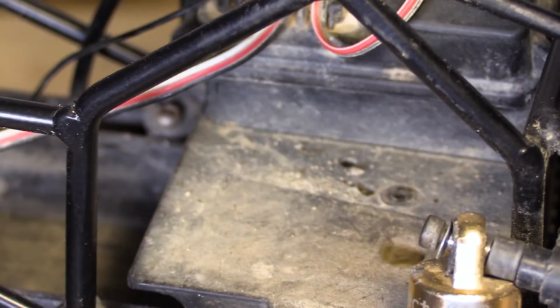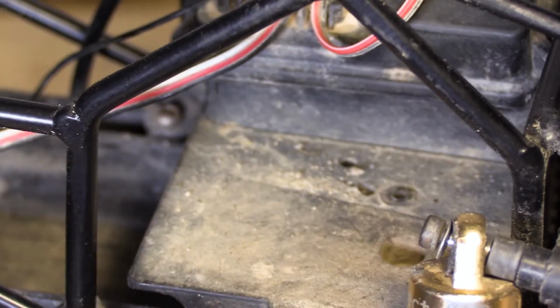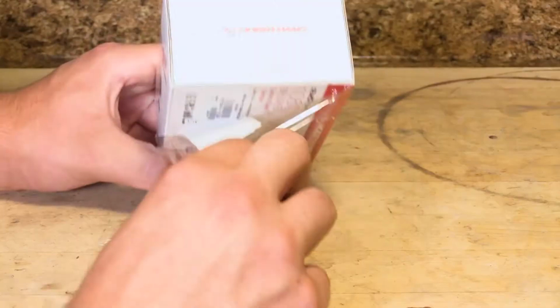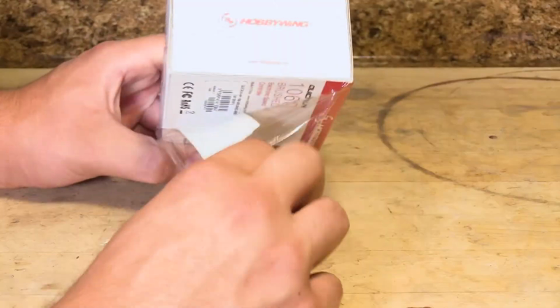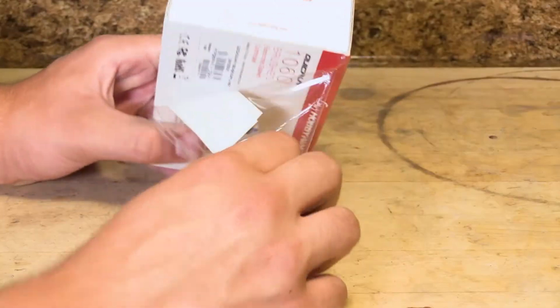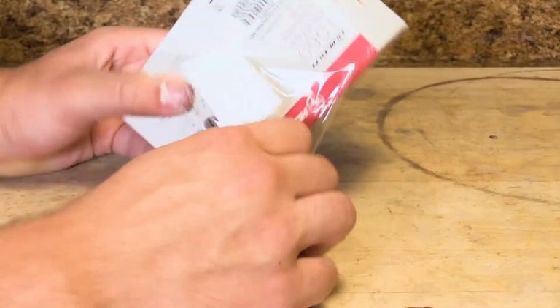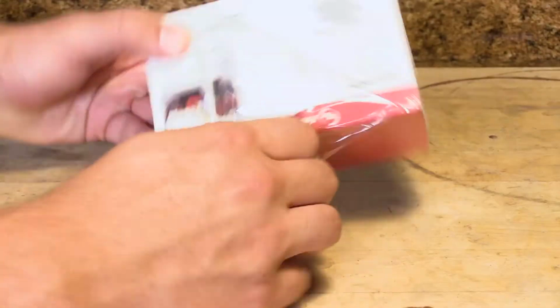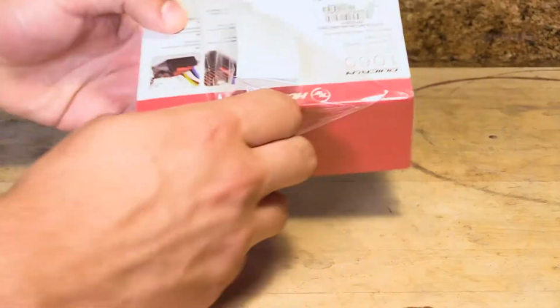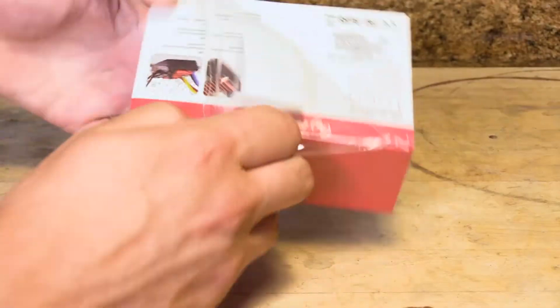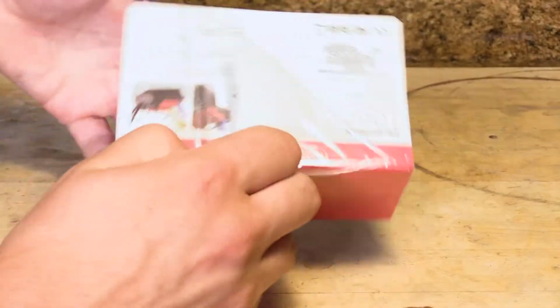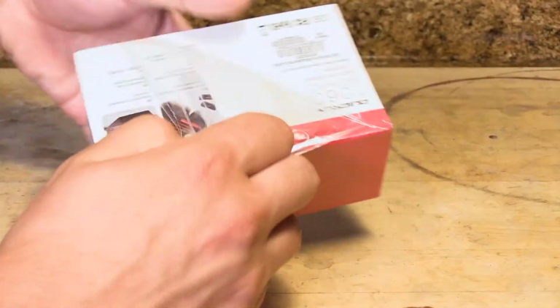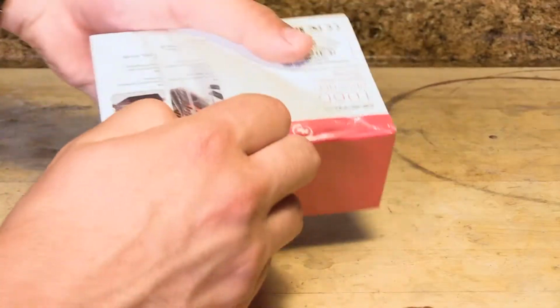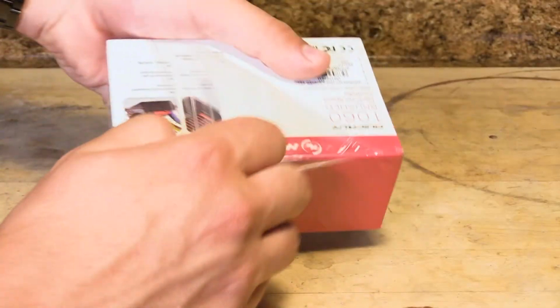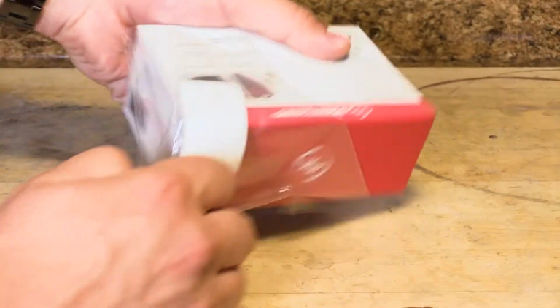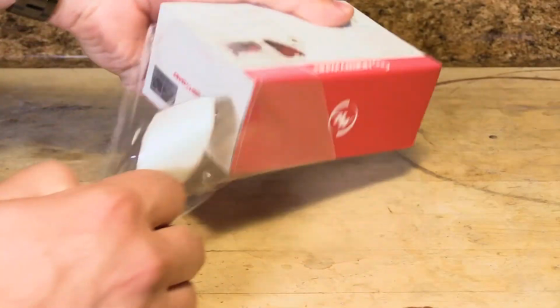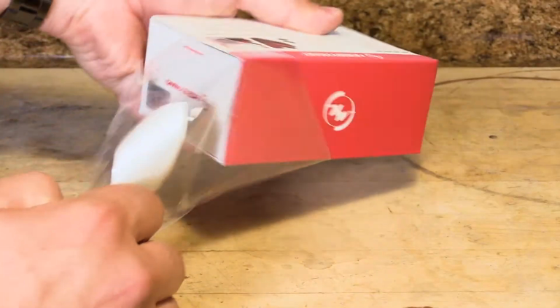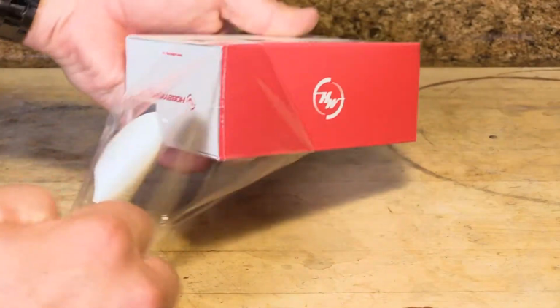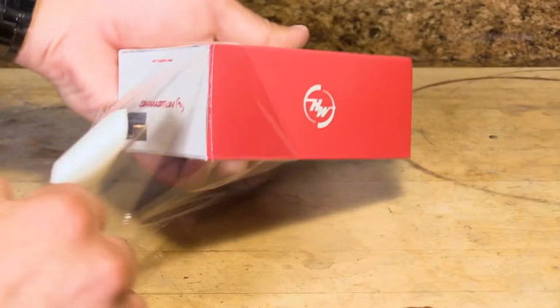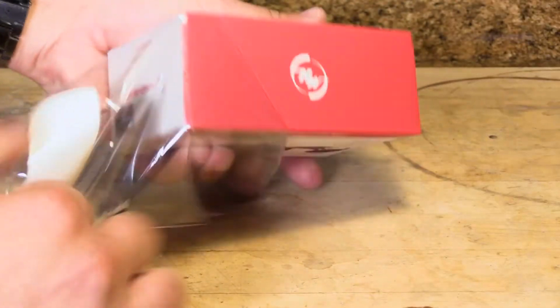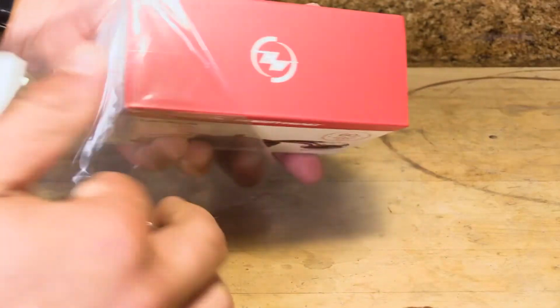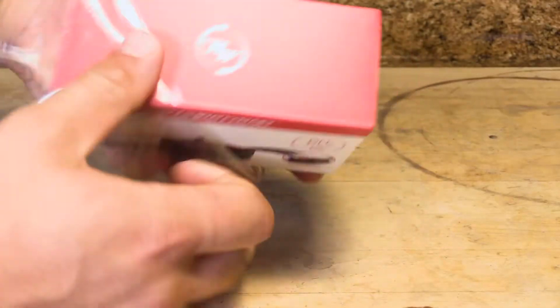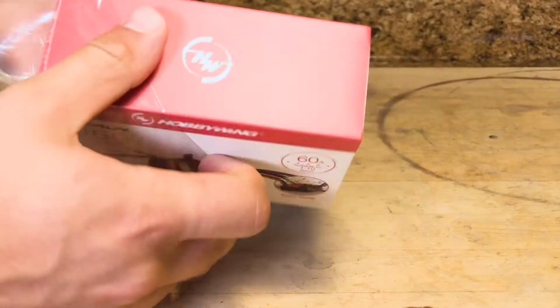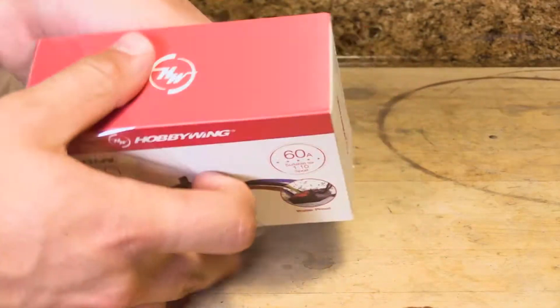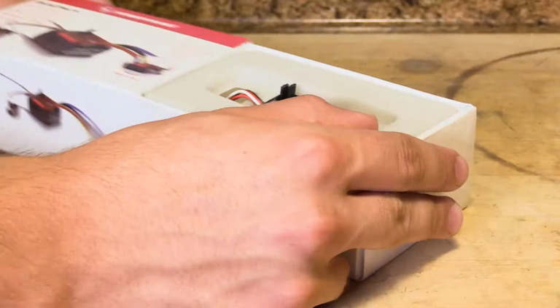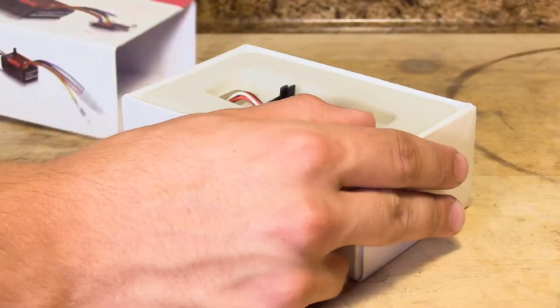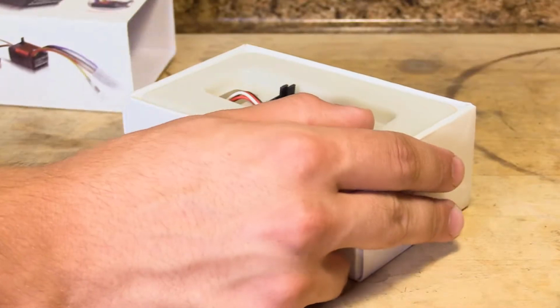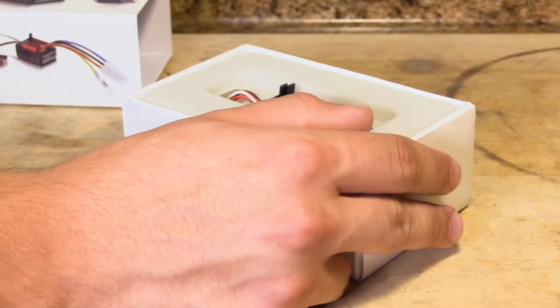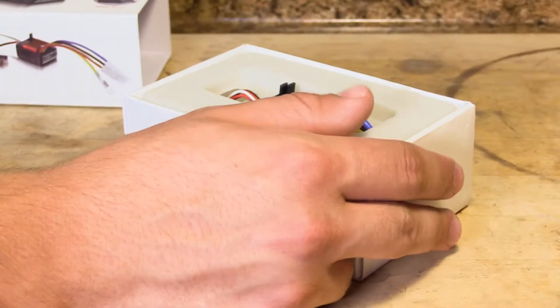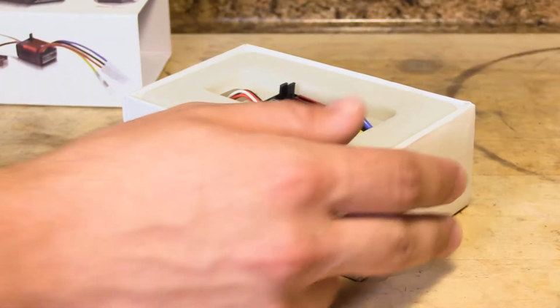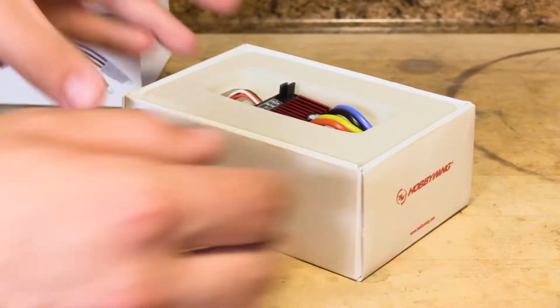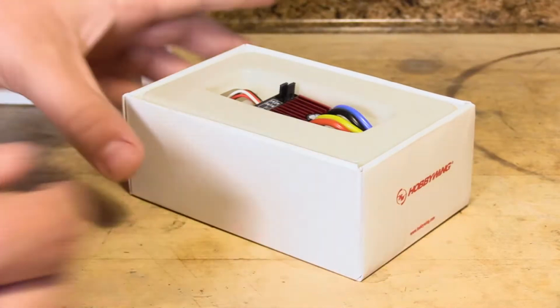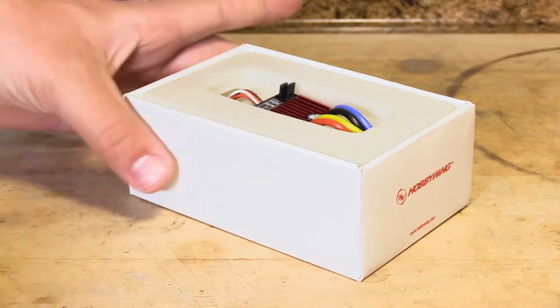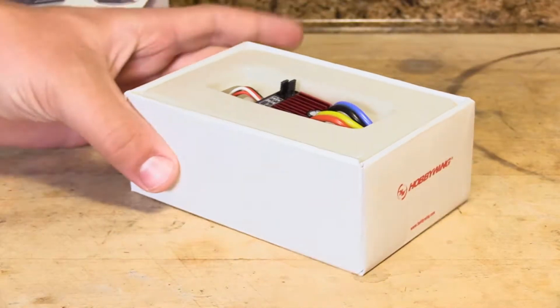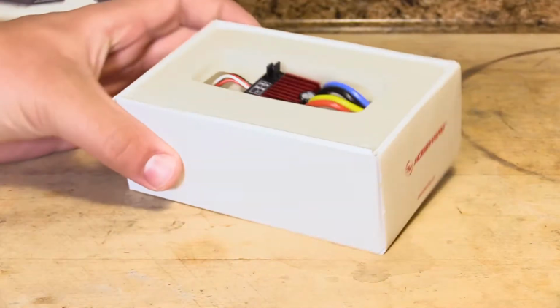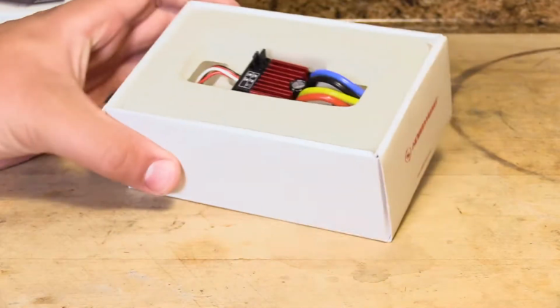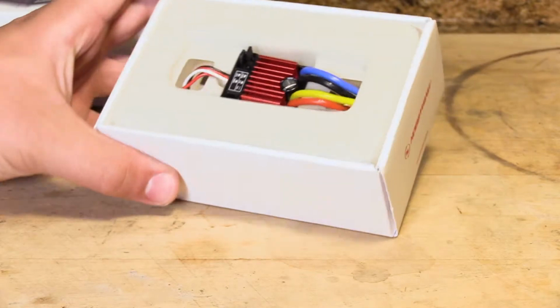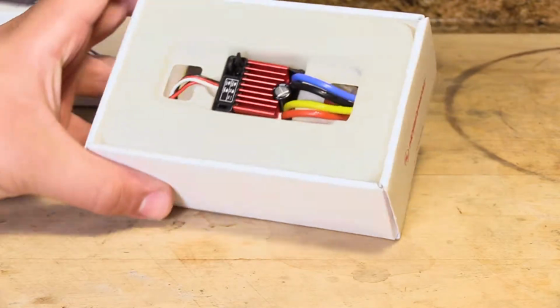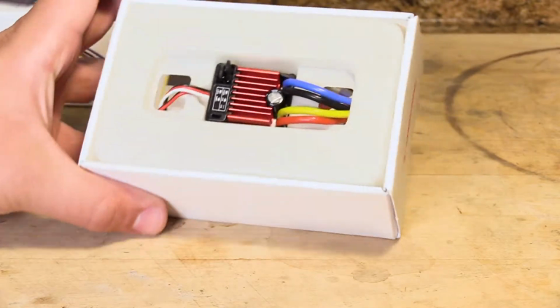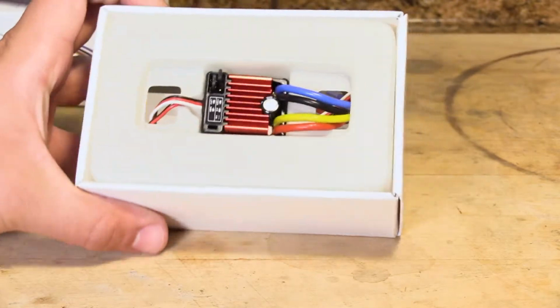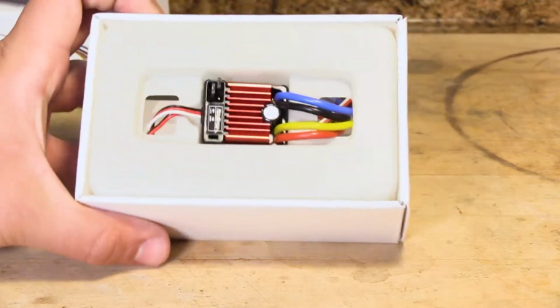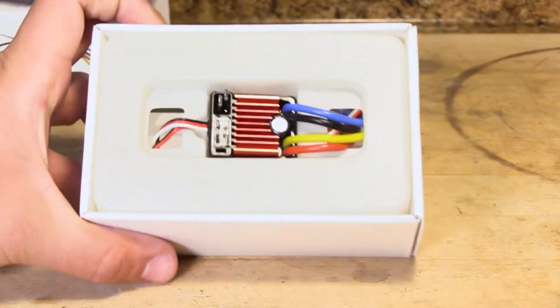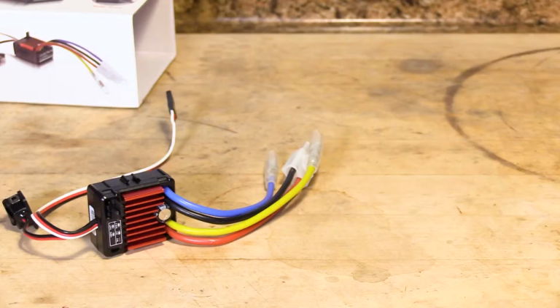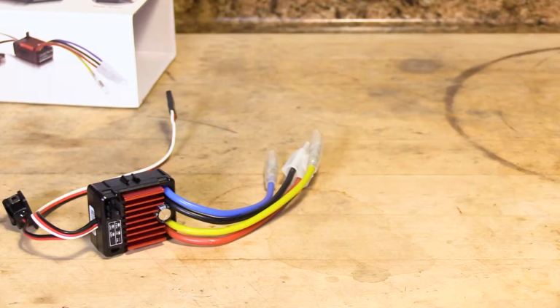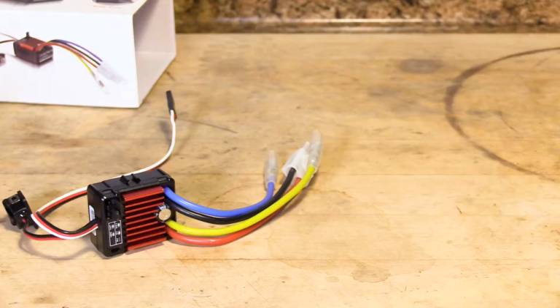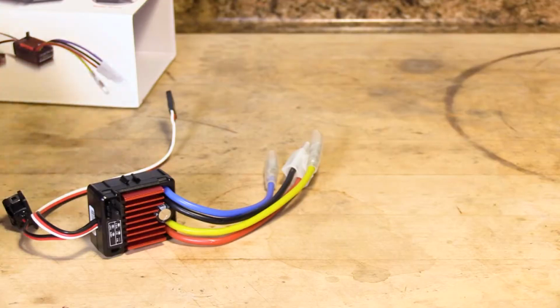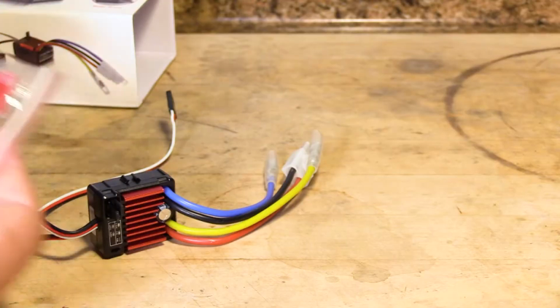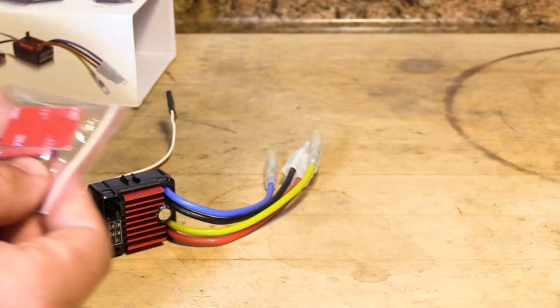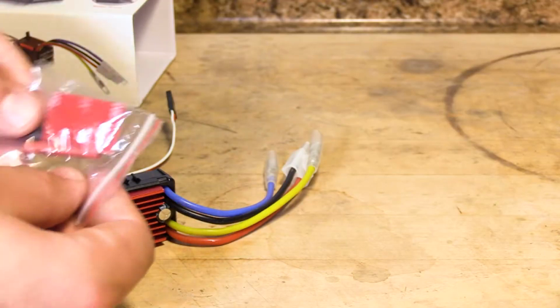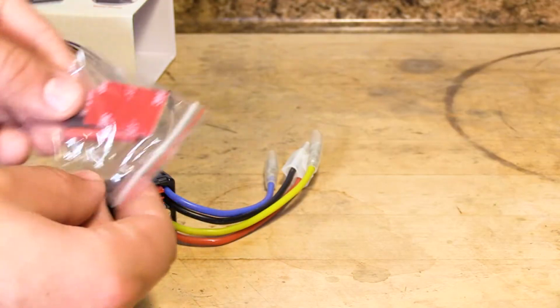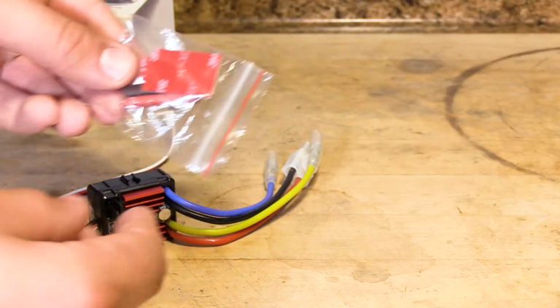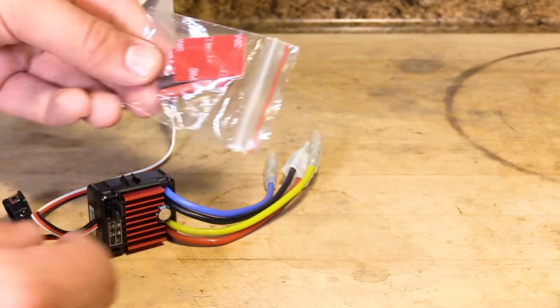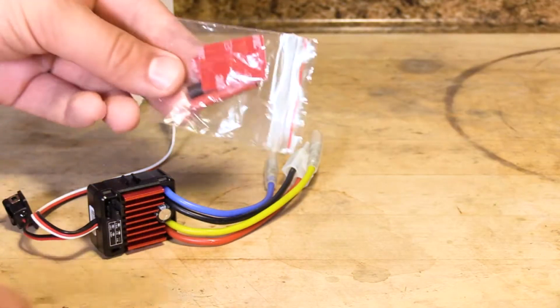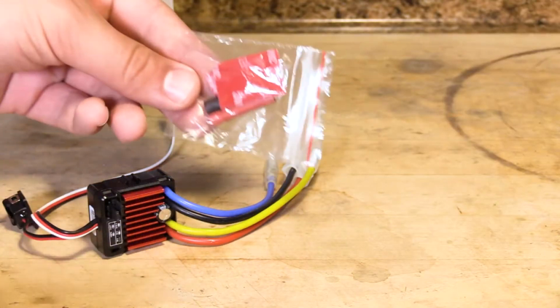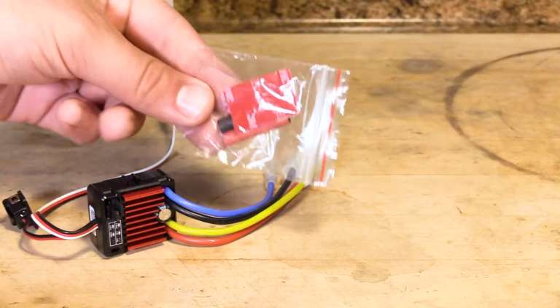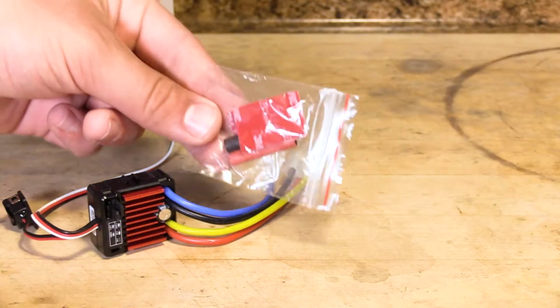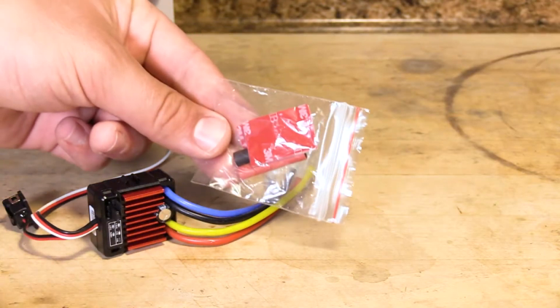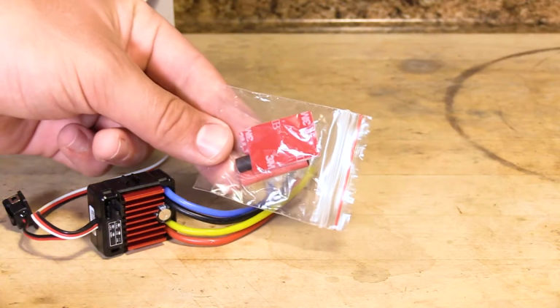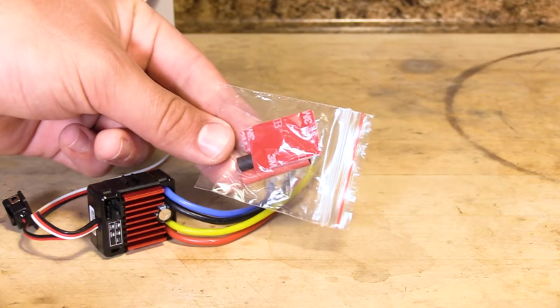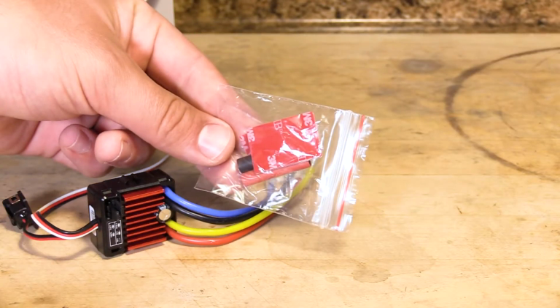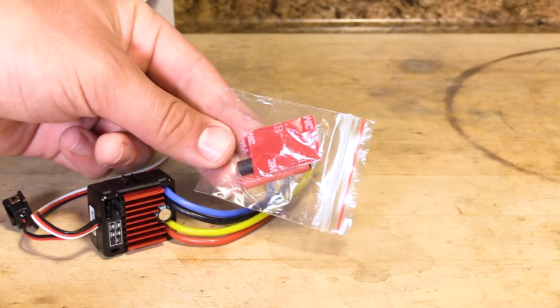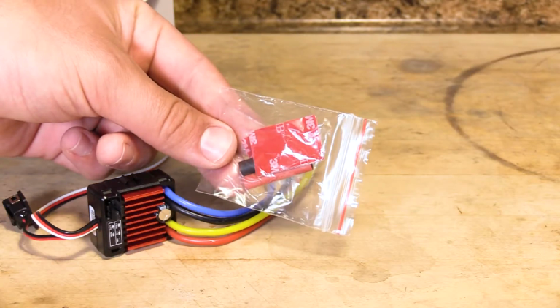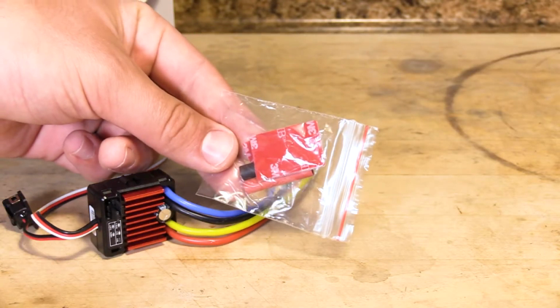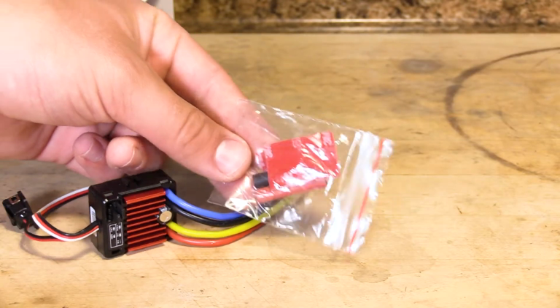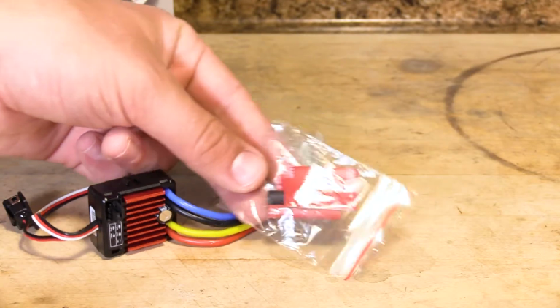Inside the Hobbywing 1060 box, you will find the 60 Amp ESC, adhesive pads, and shrink tubing.